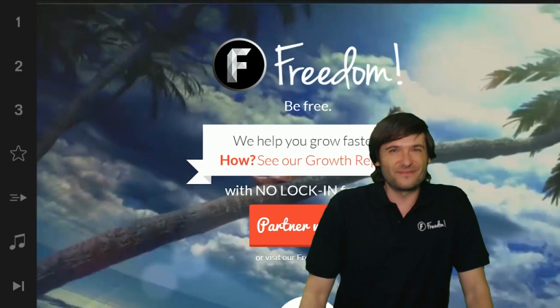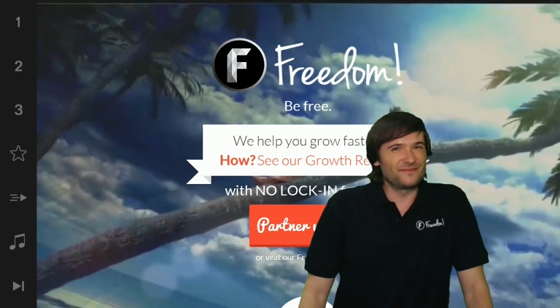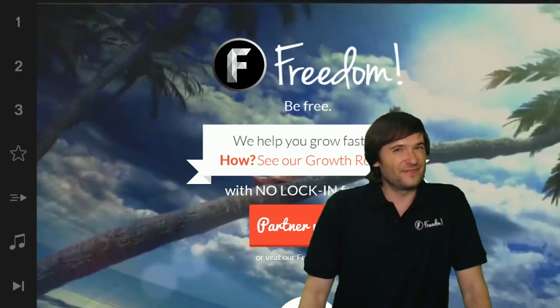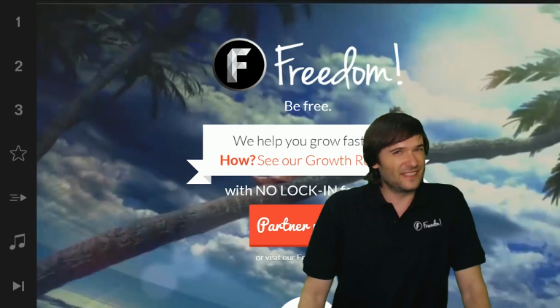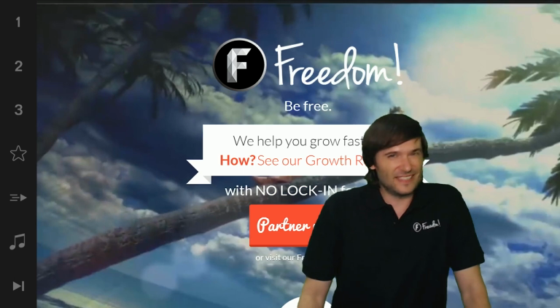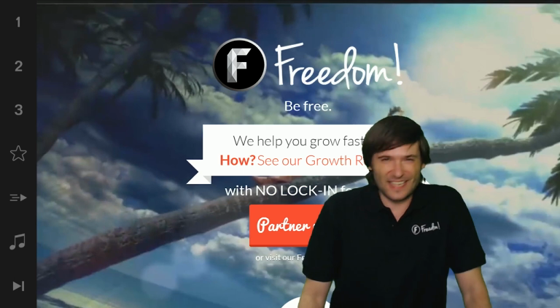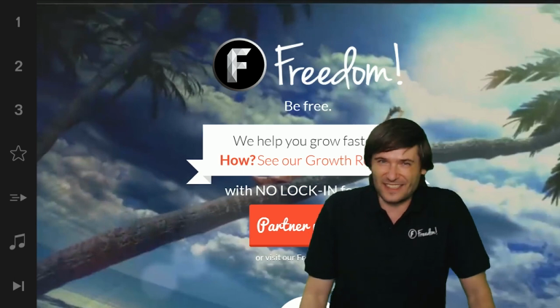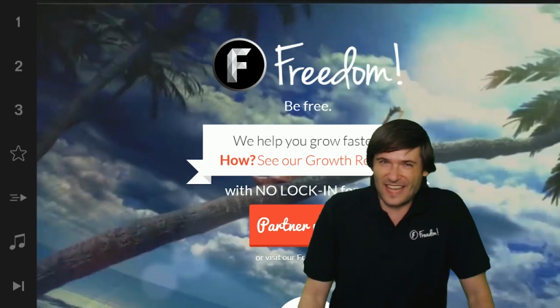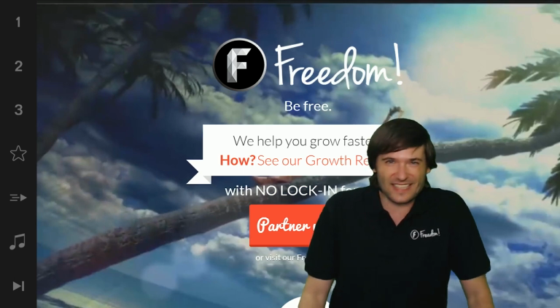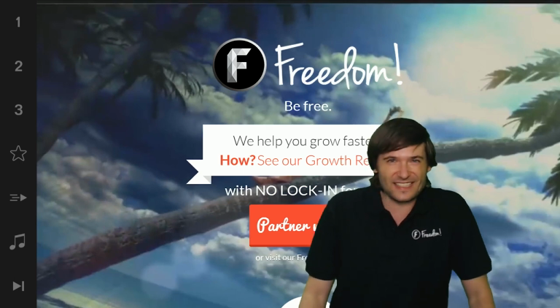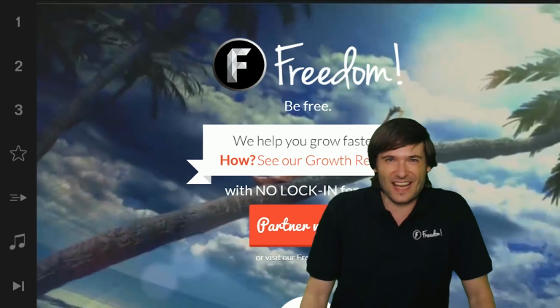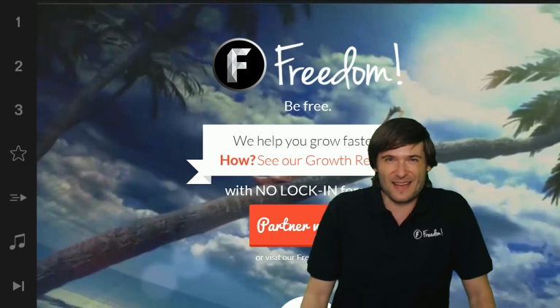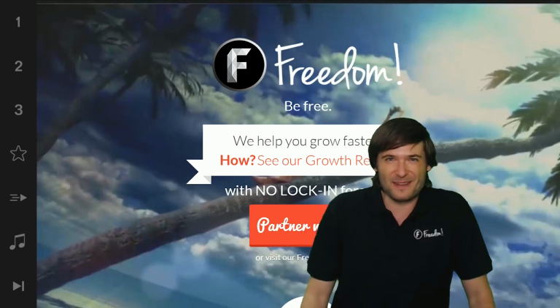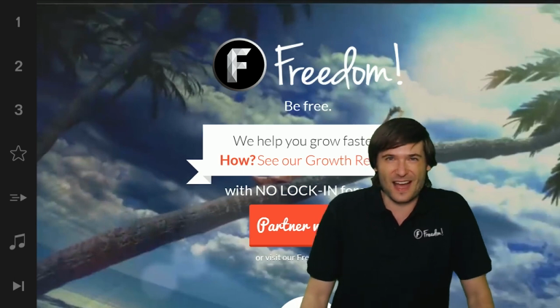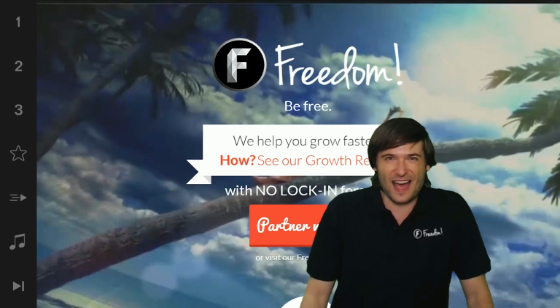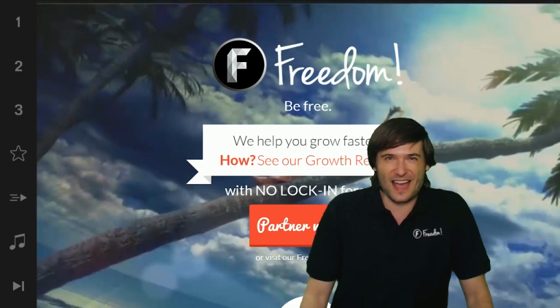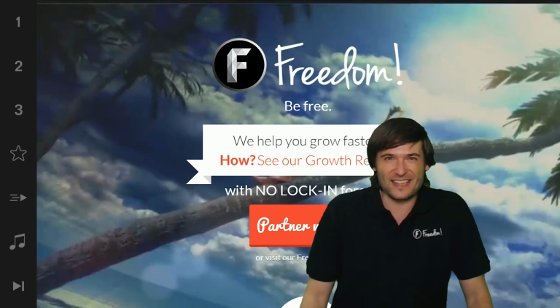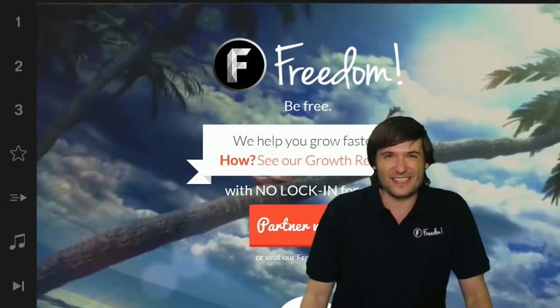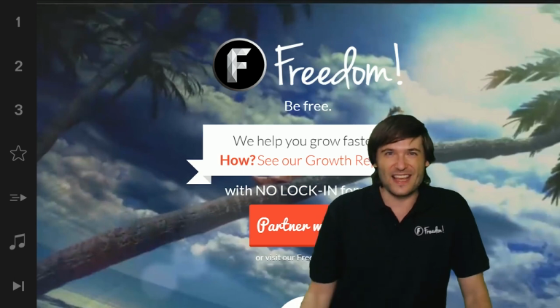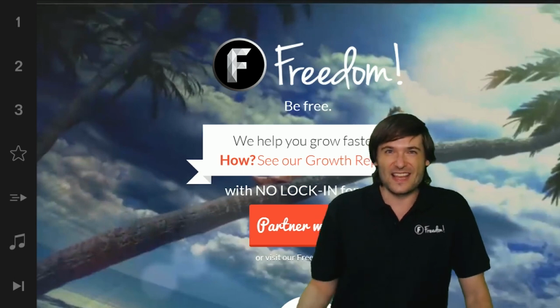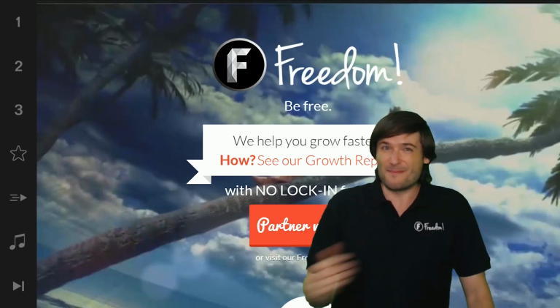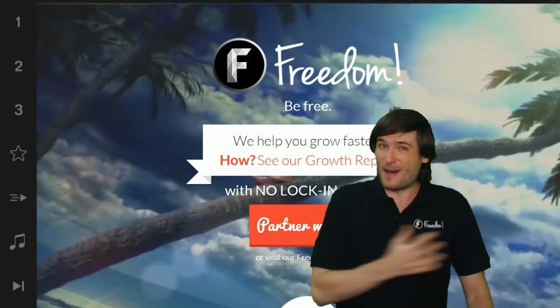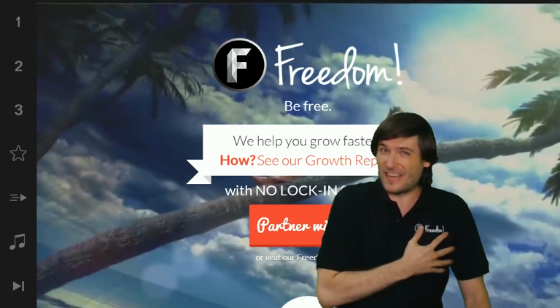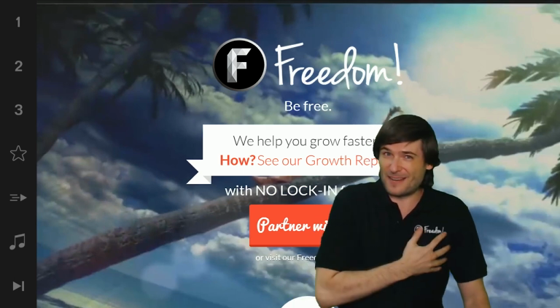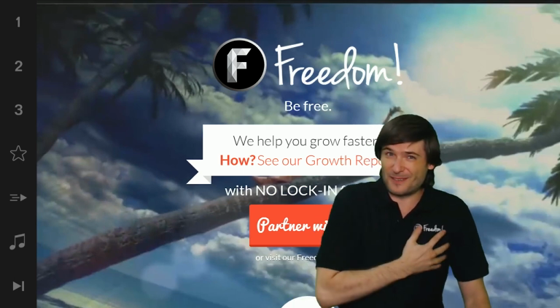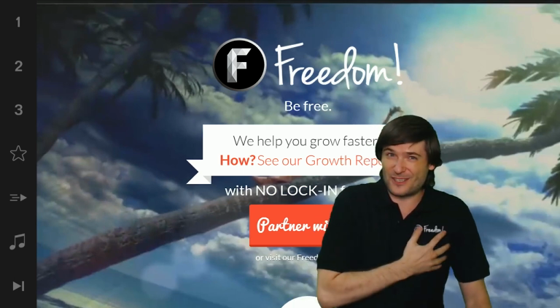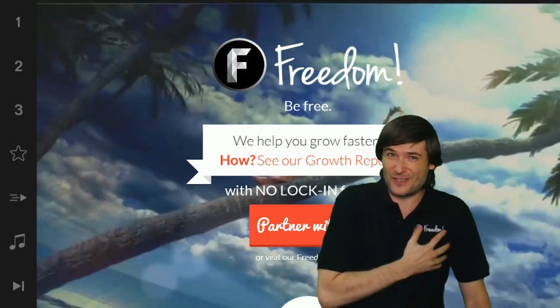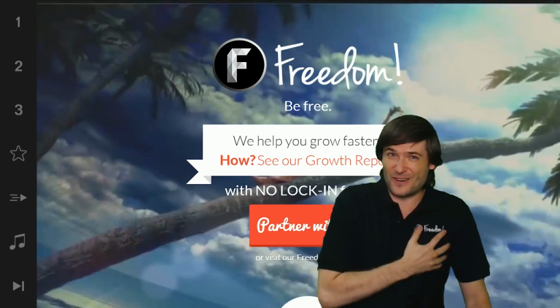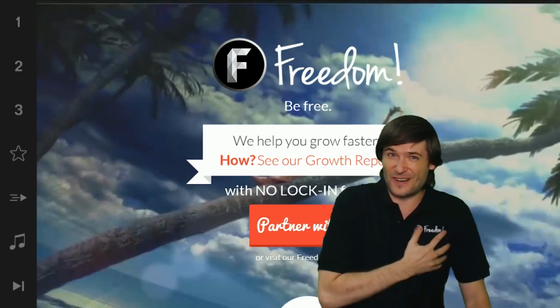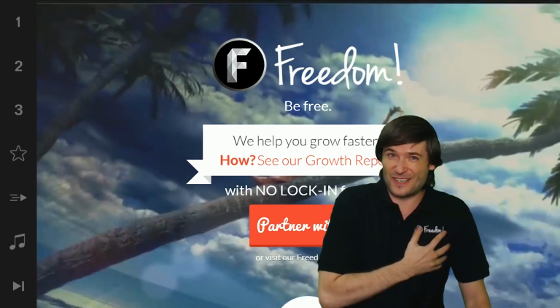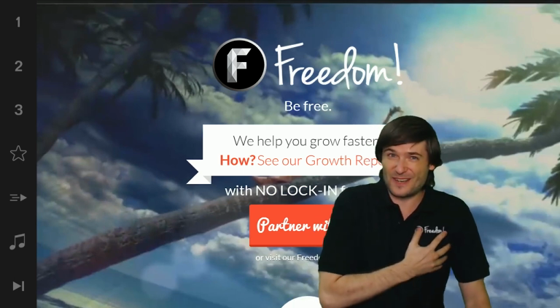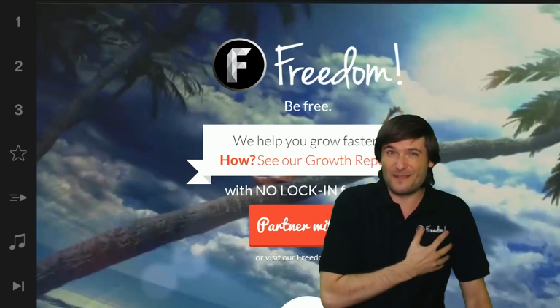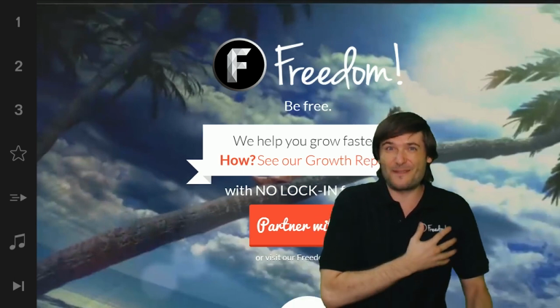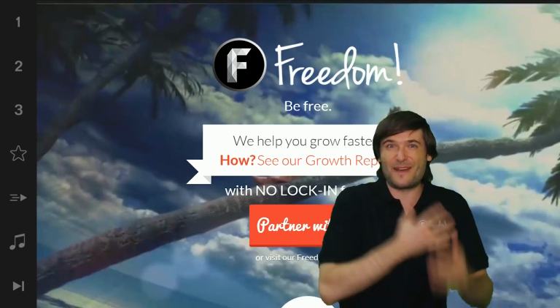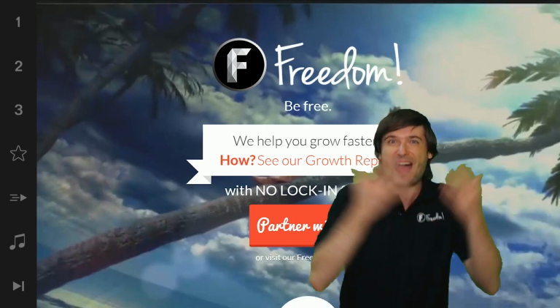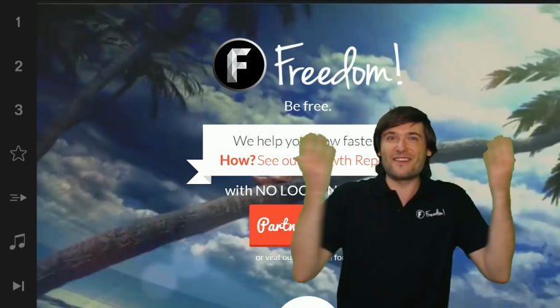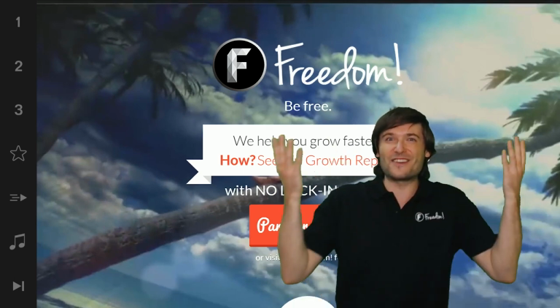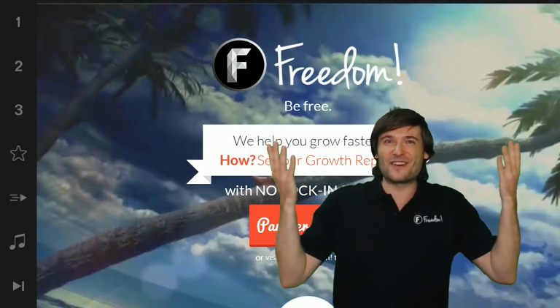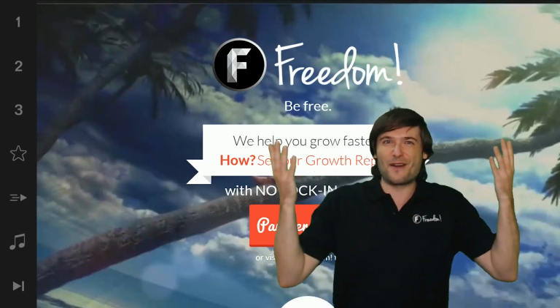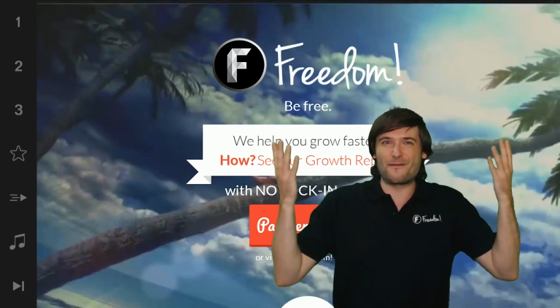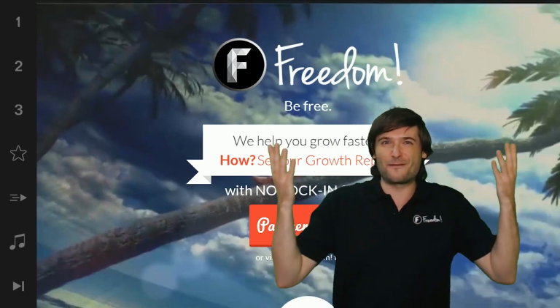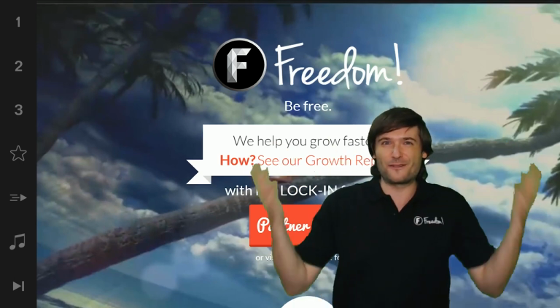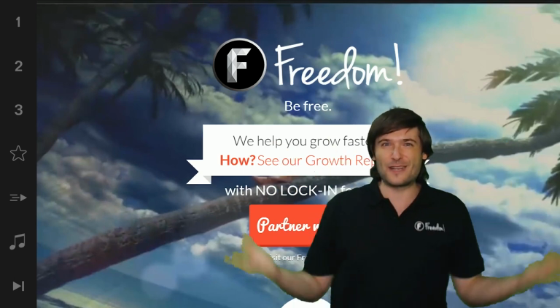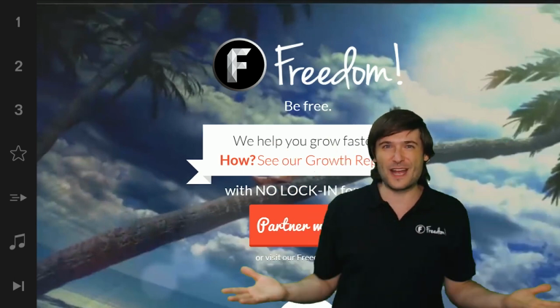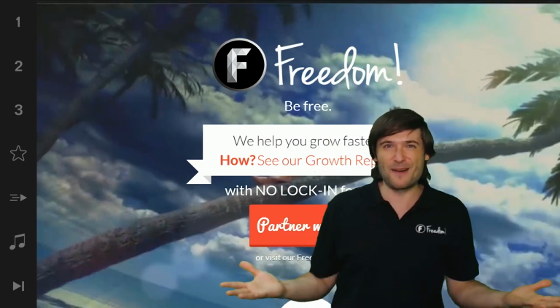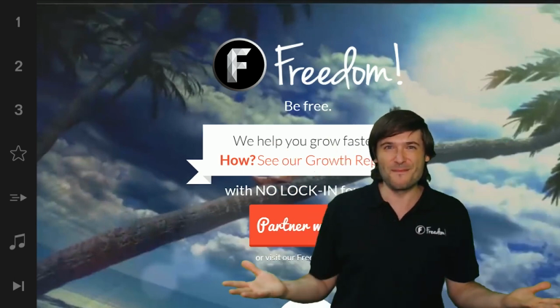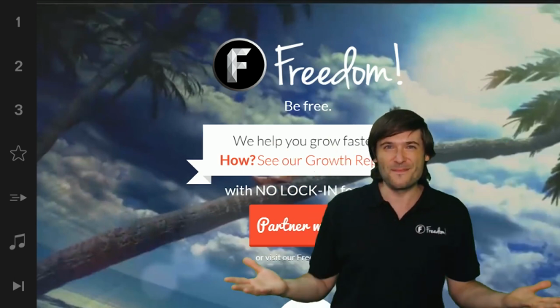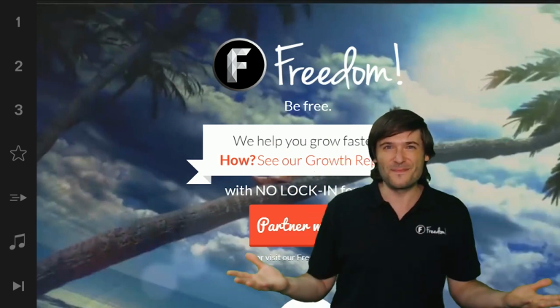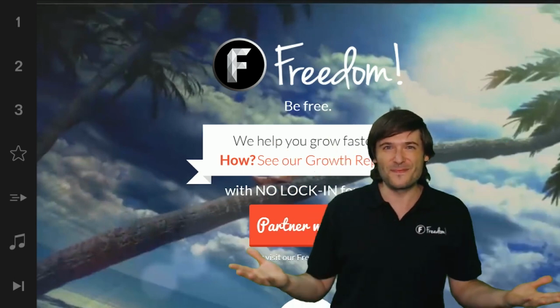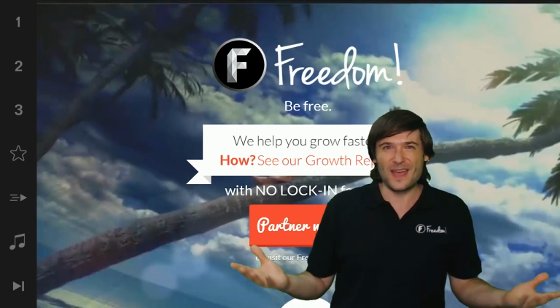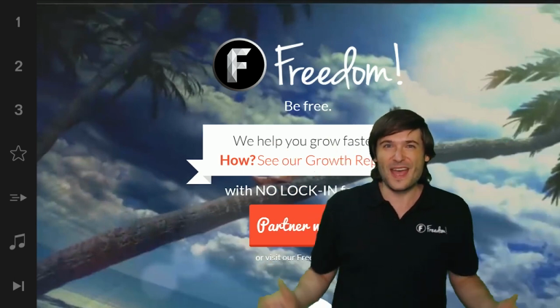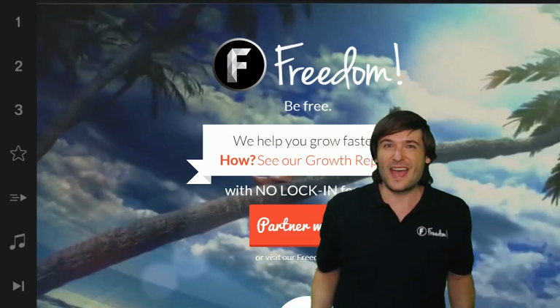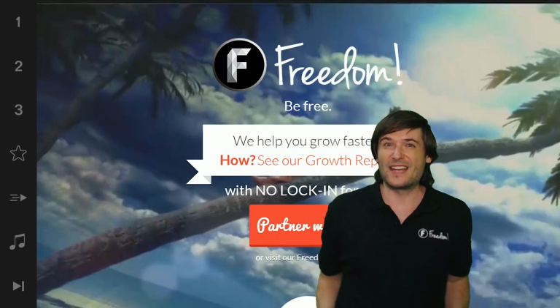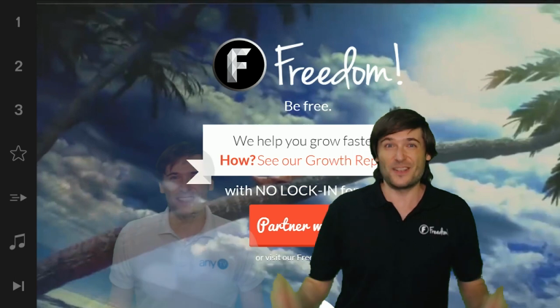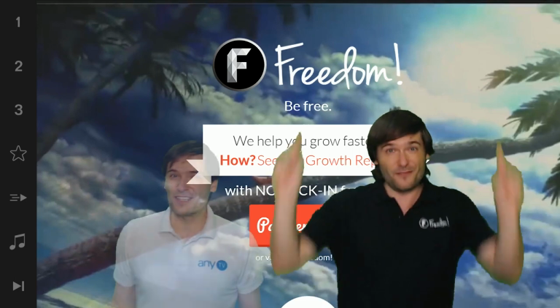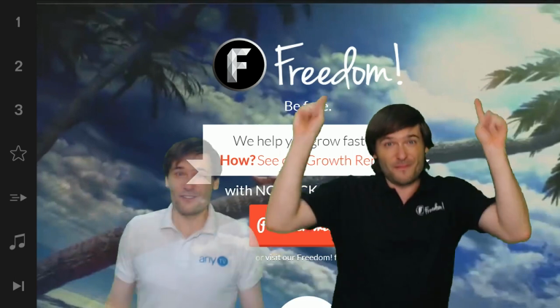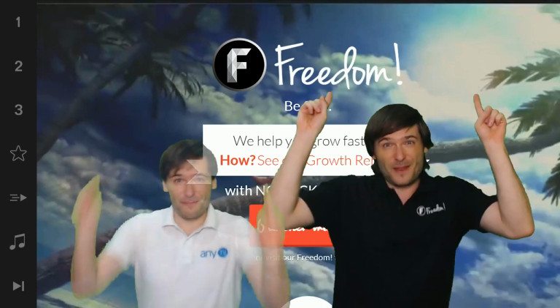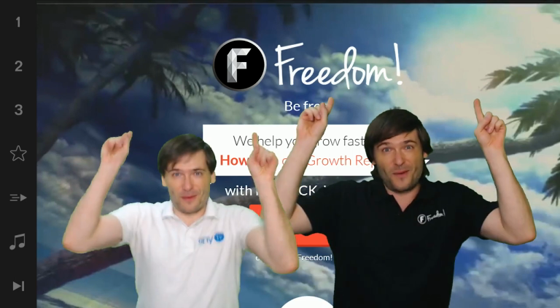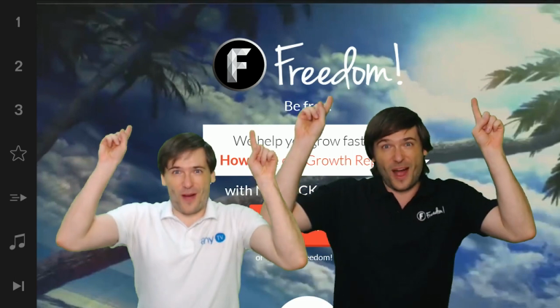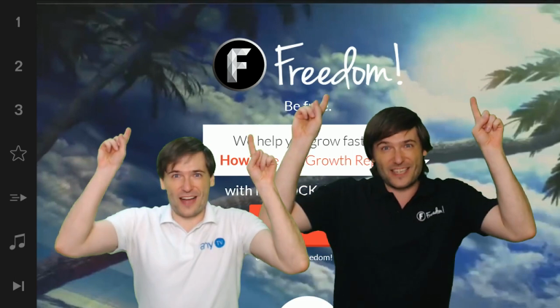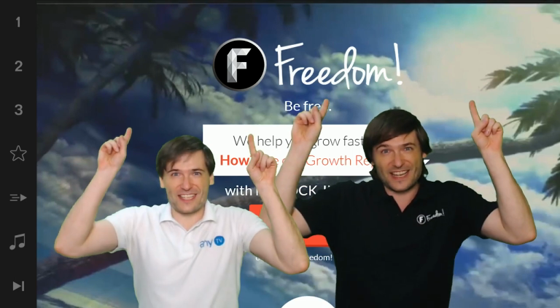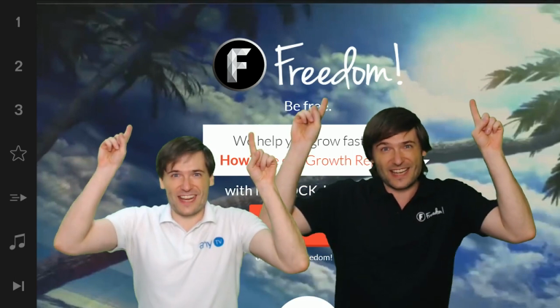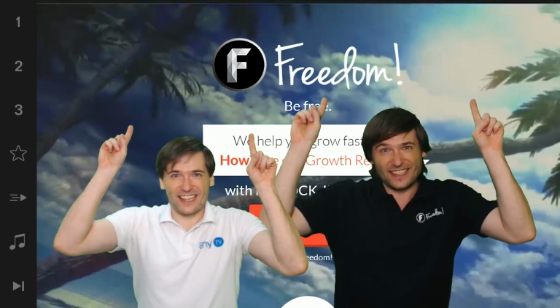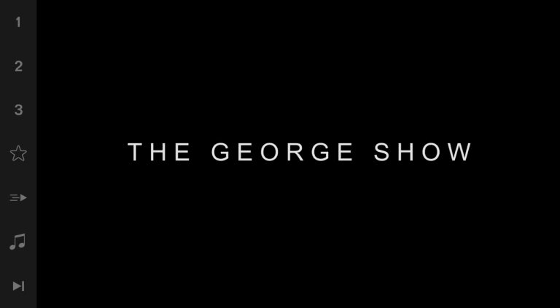Till next time guys, my name is George, founder of Freedom, and you've been watching...